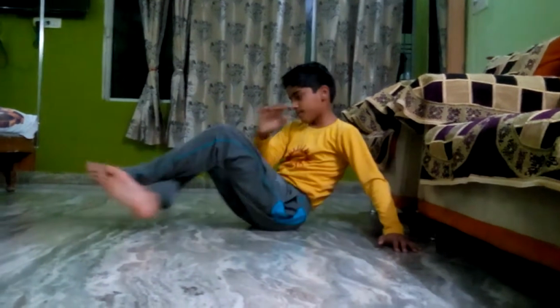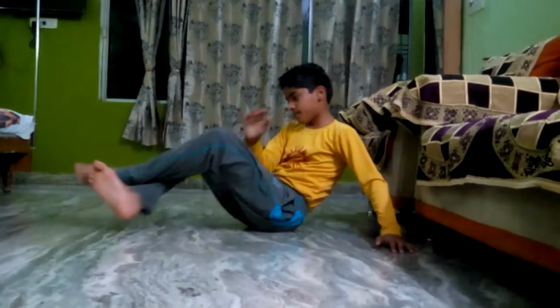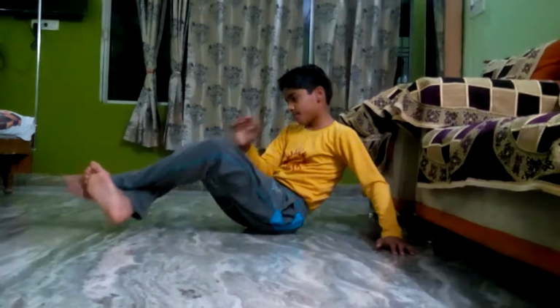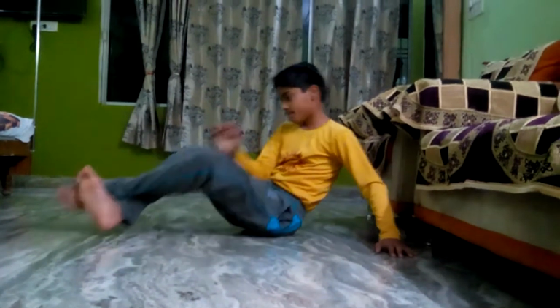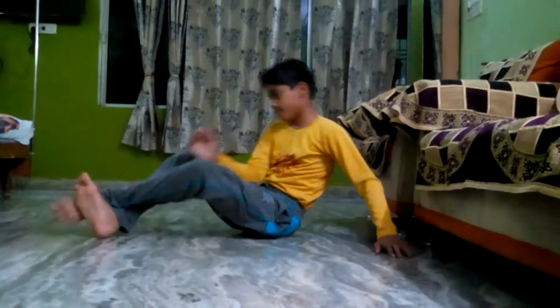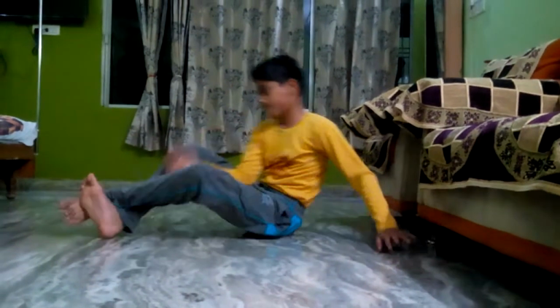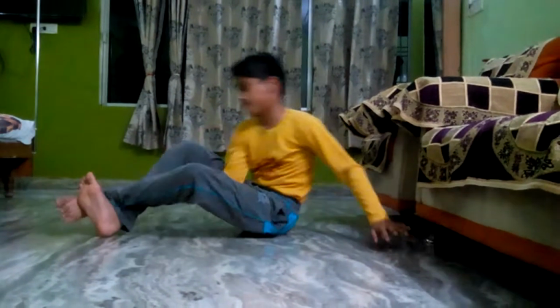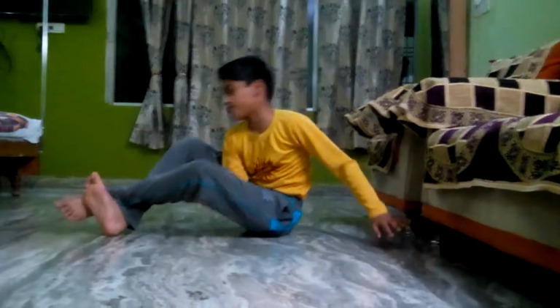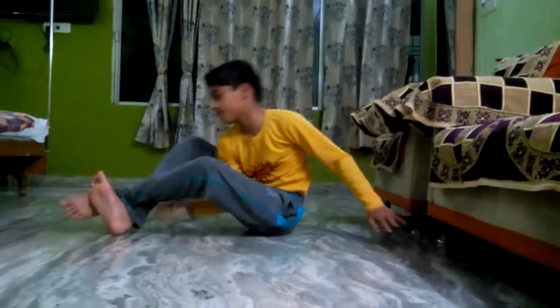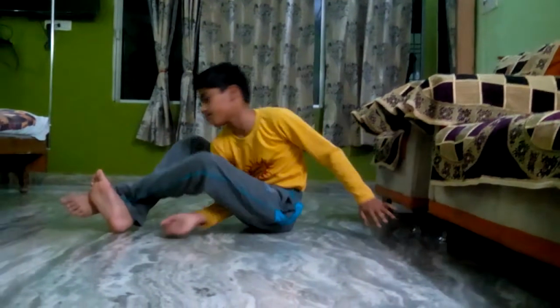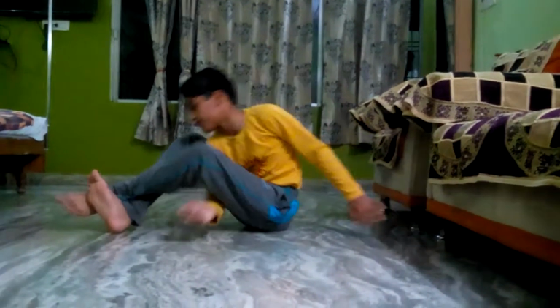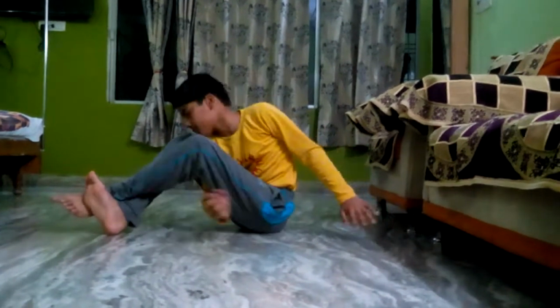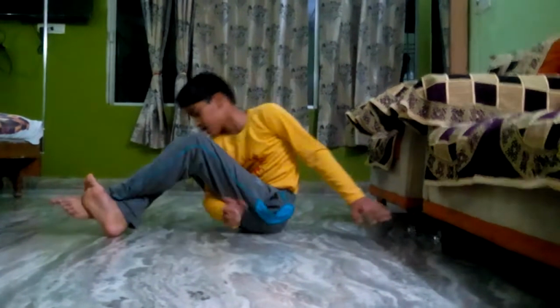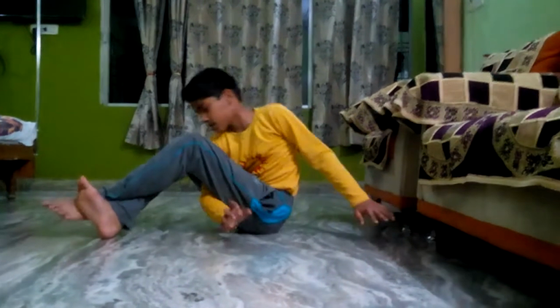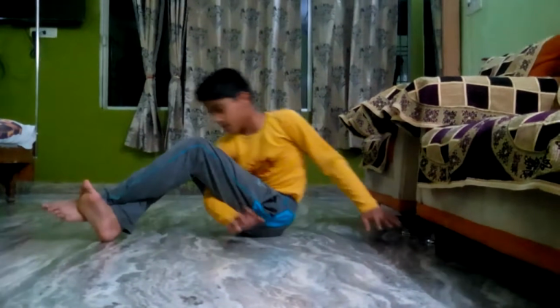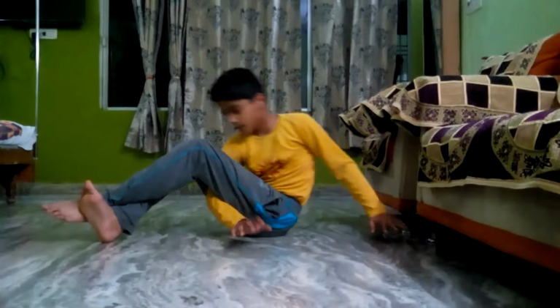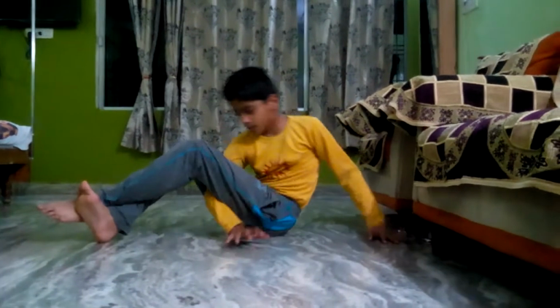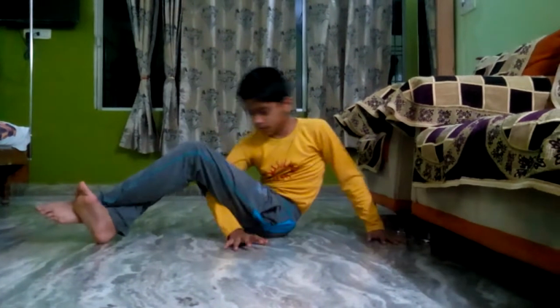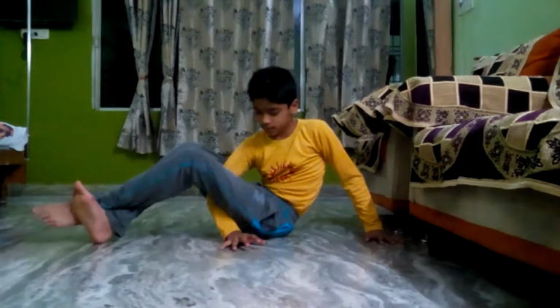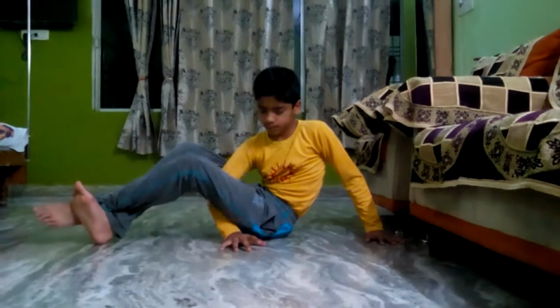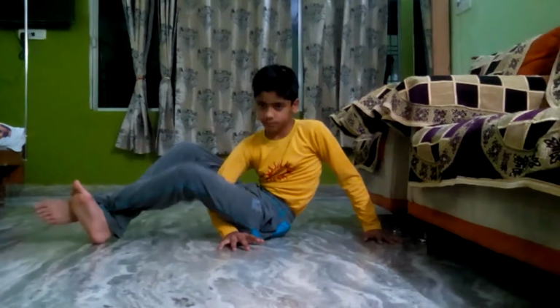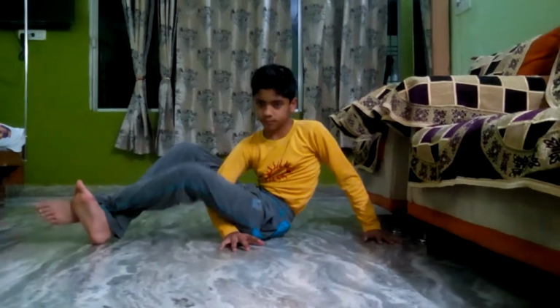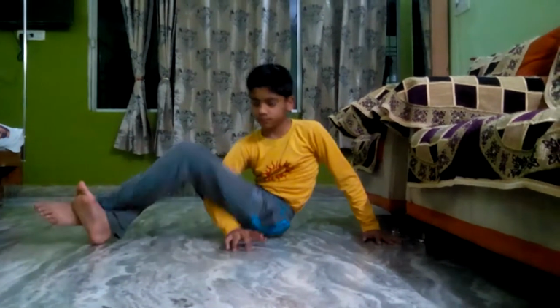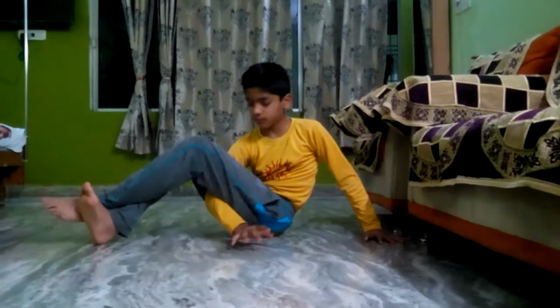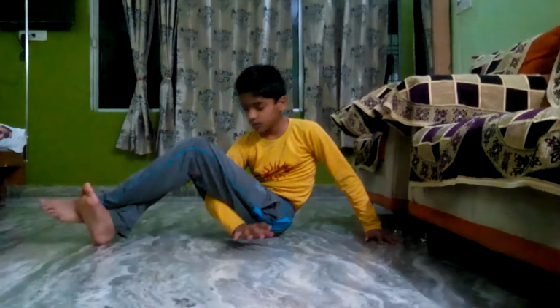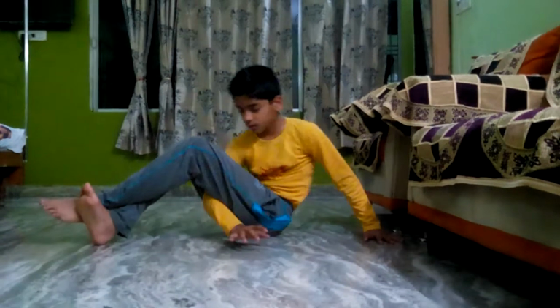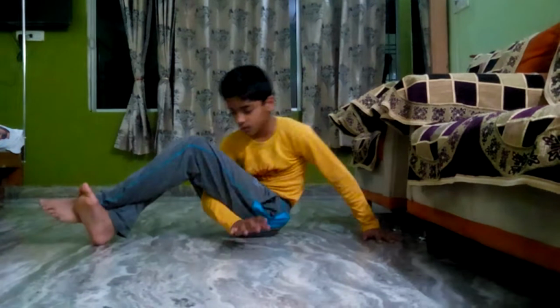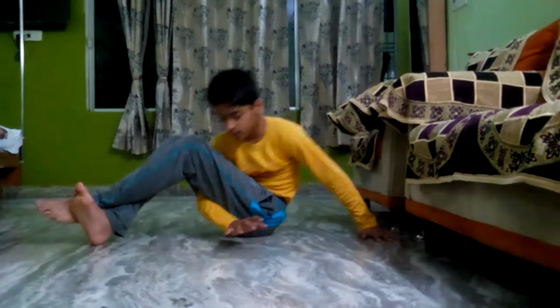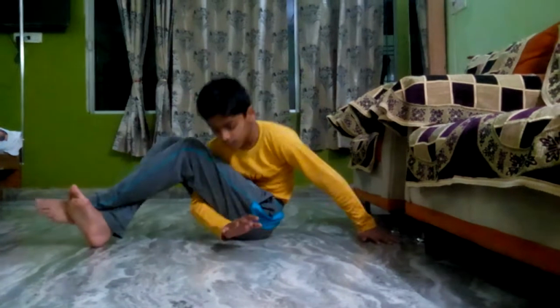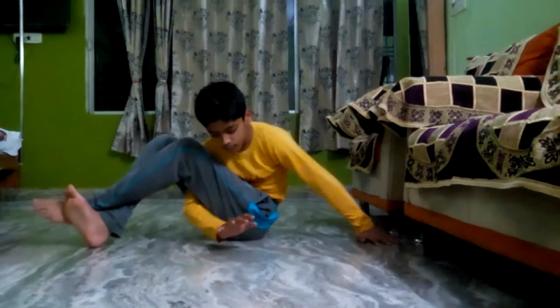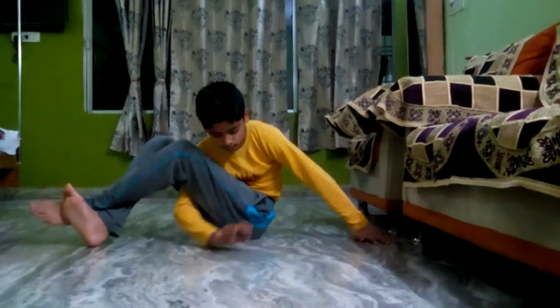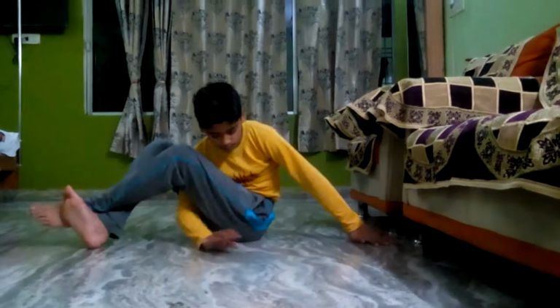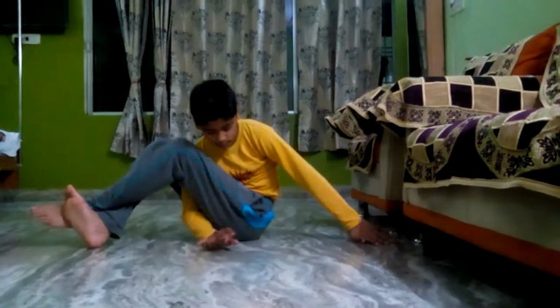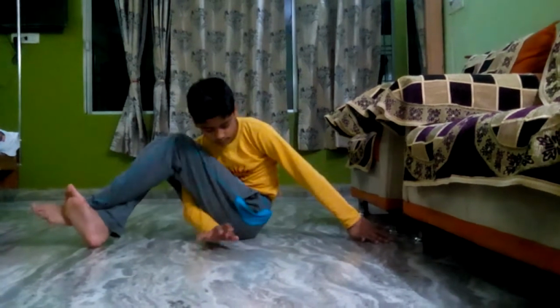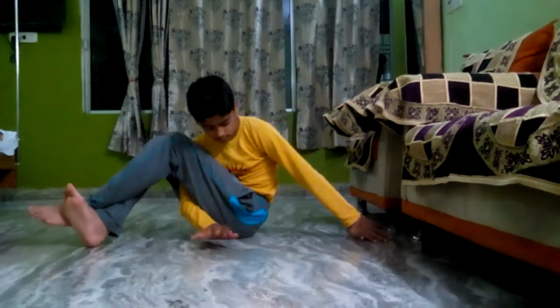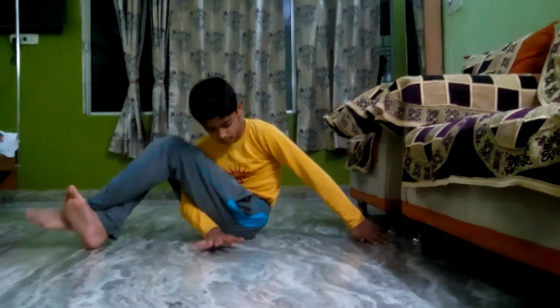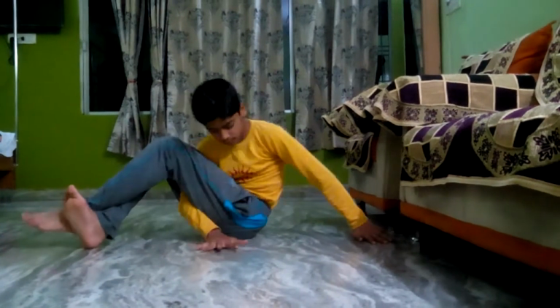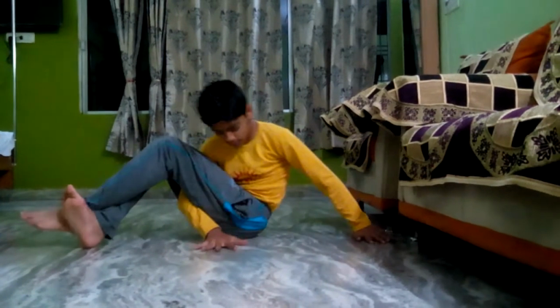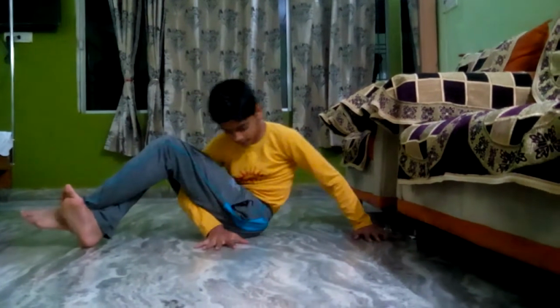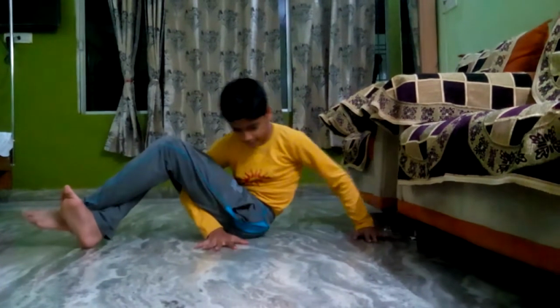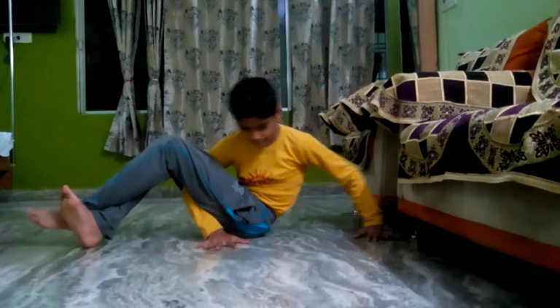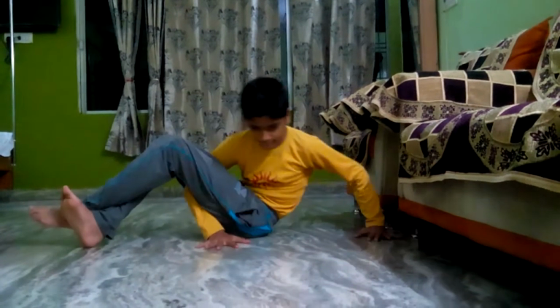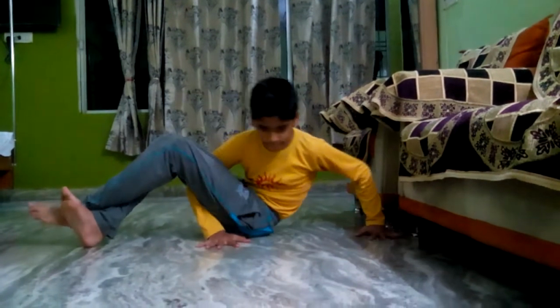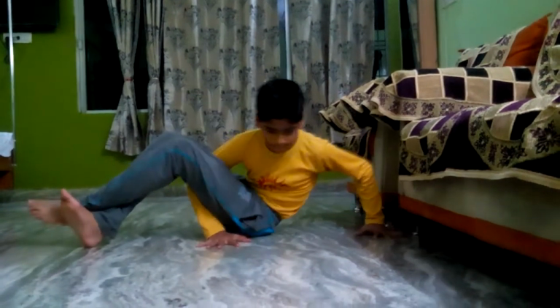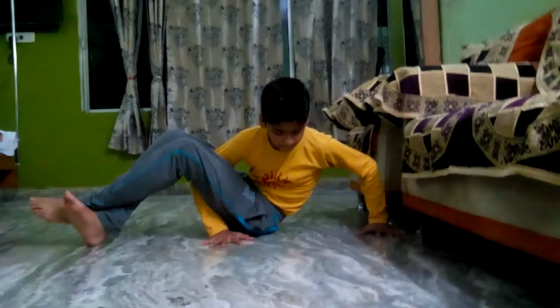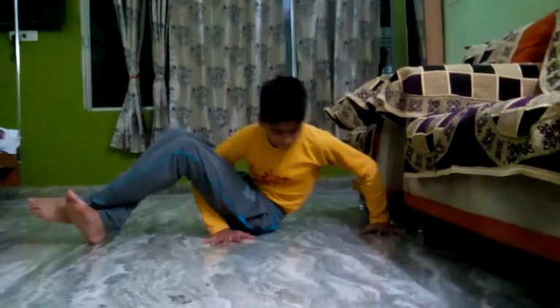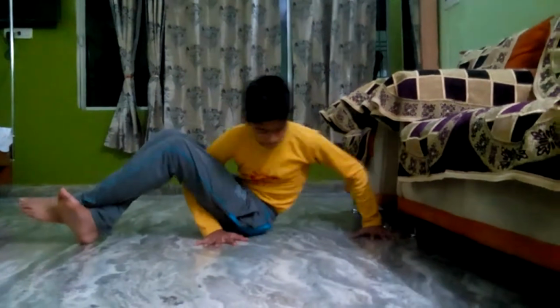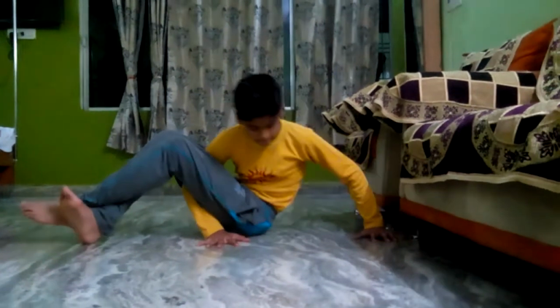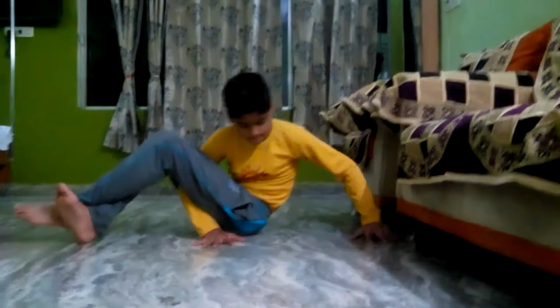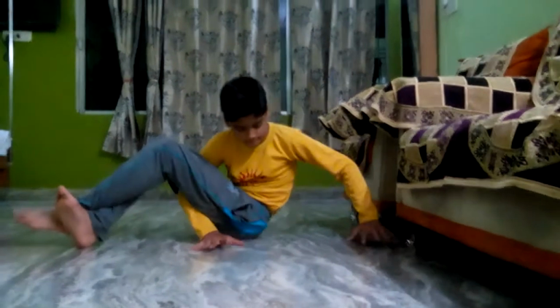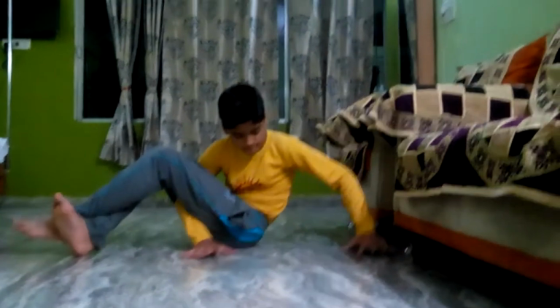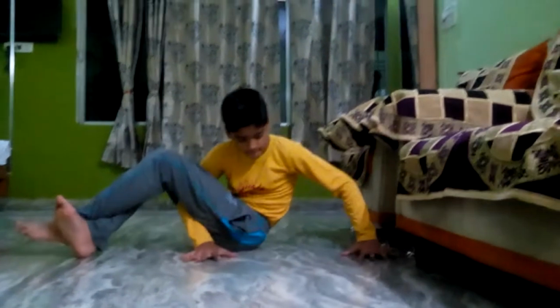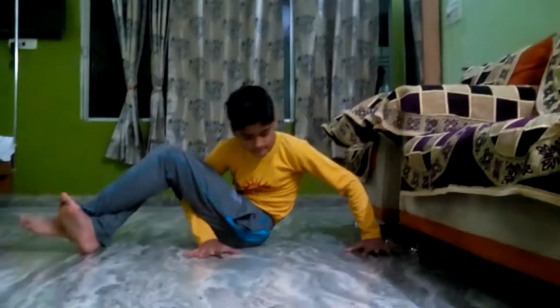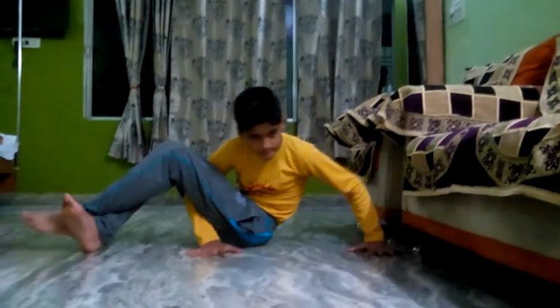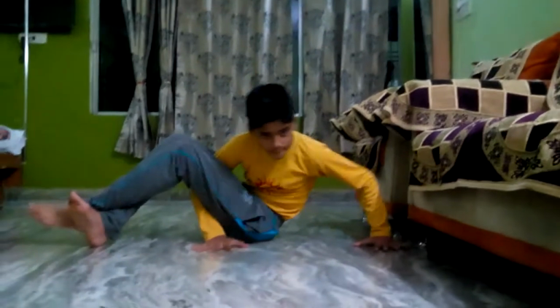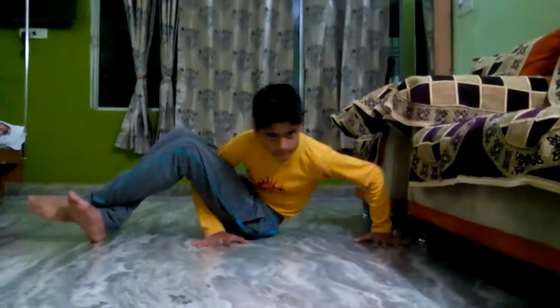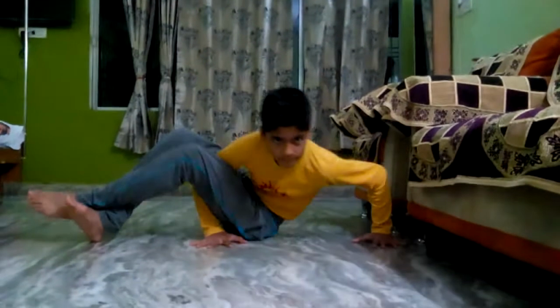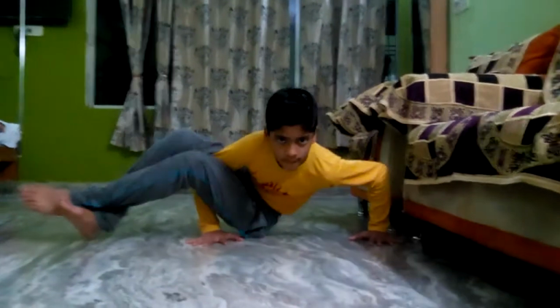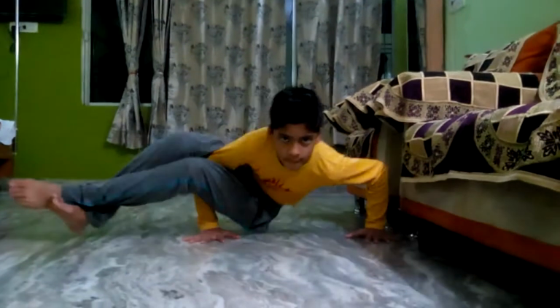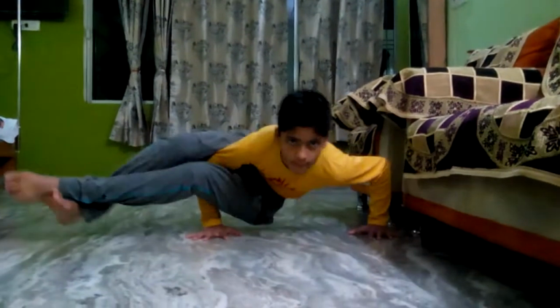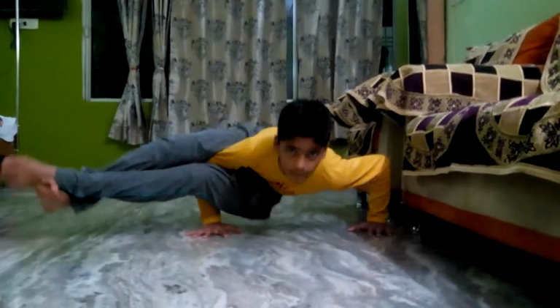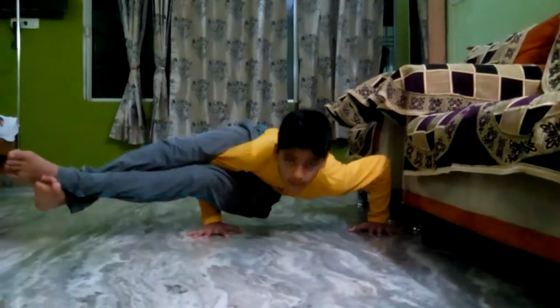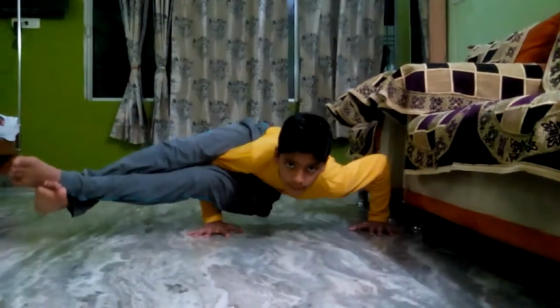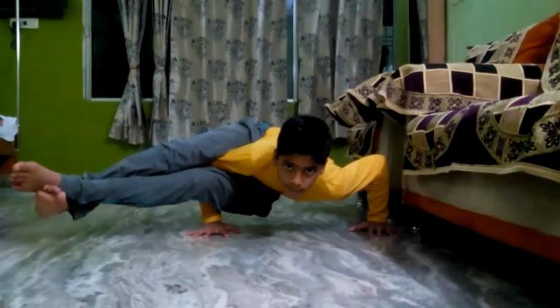Secondly, lock your both legs, put your right hand between two legs and then try to lift your body up.